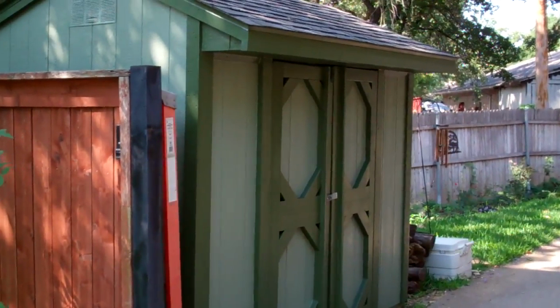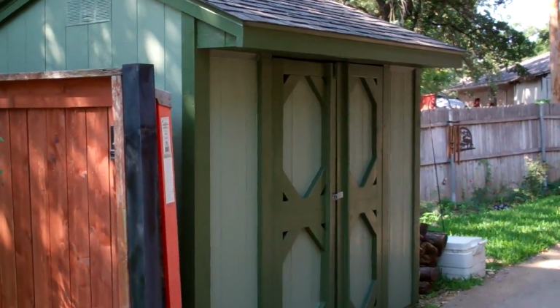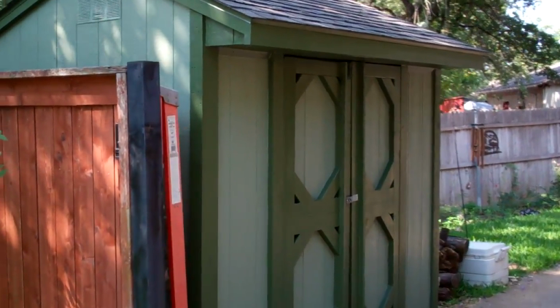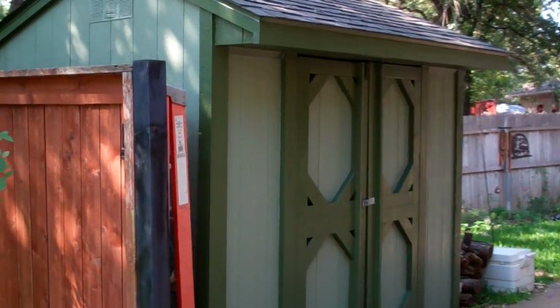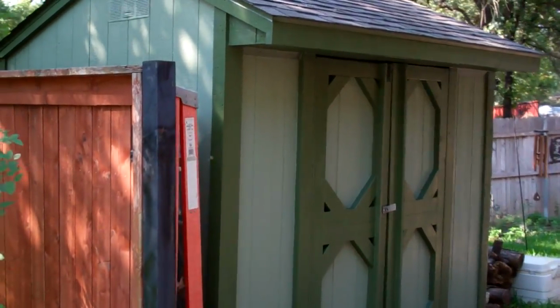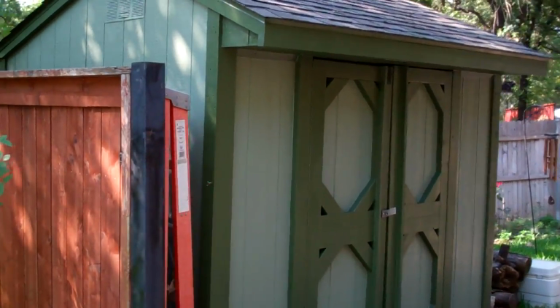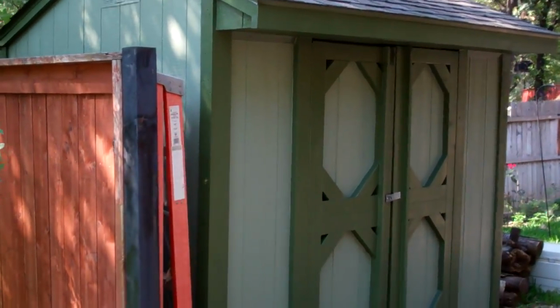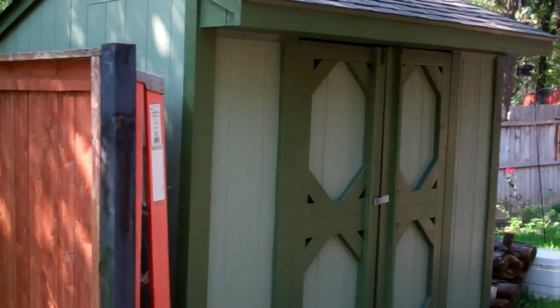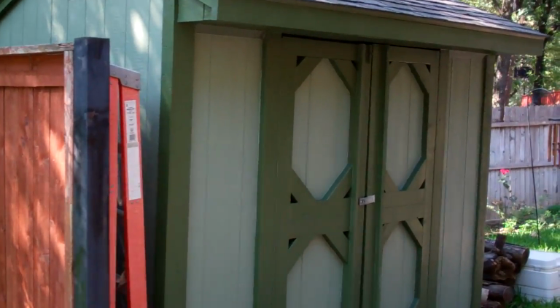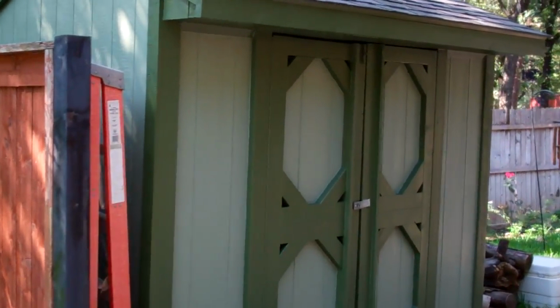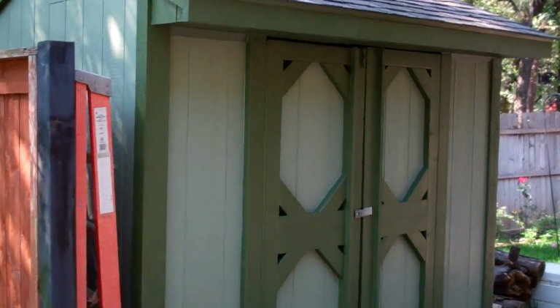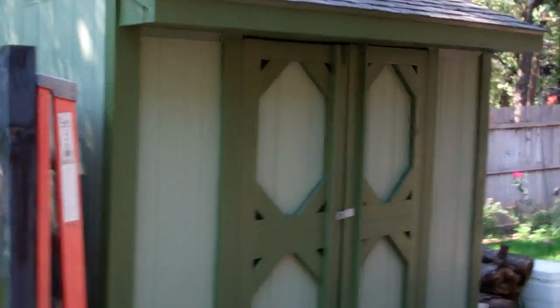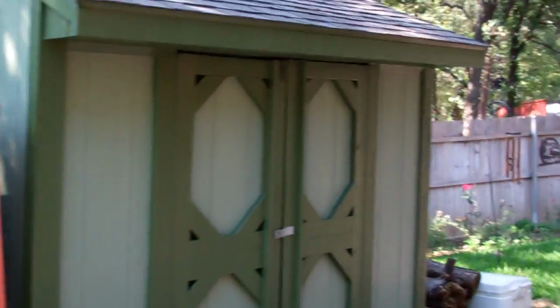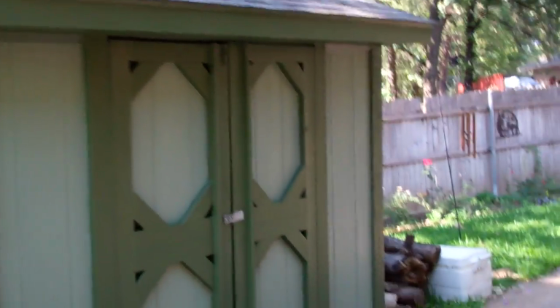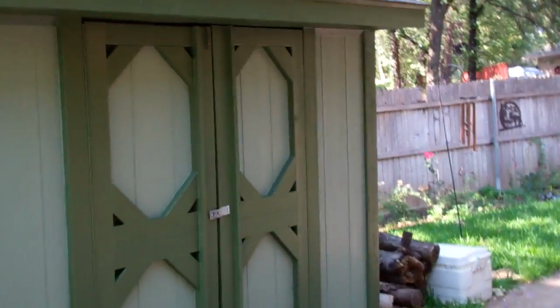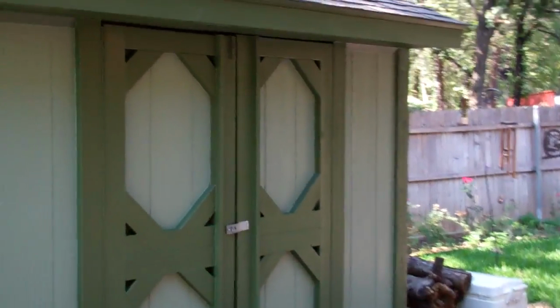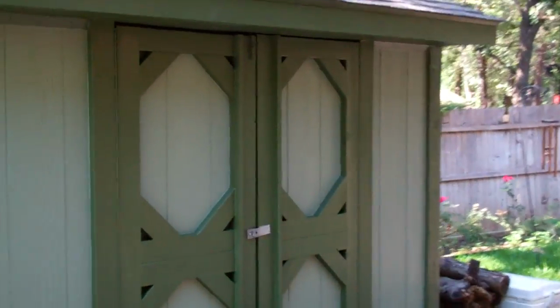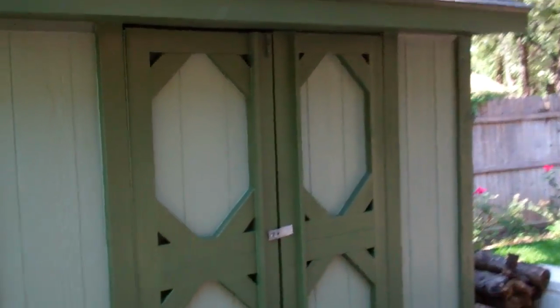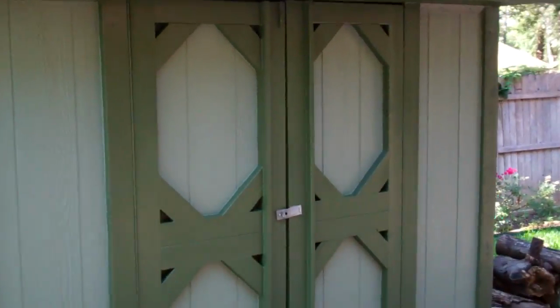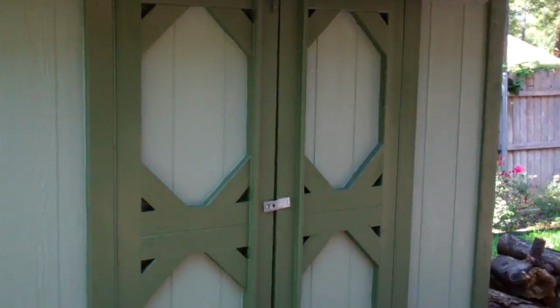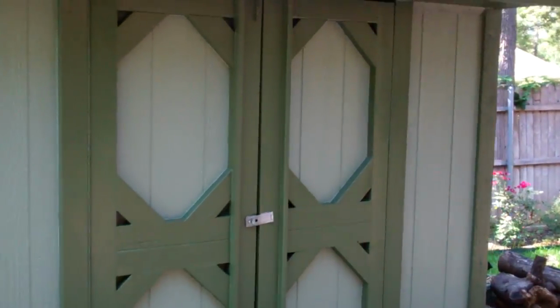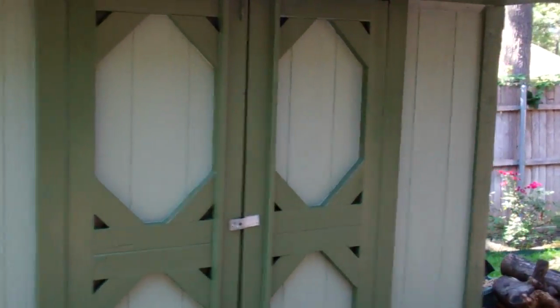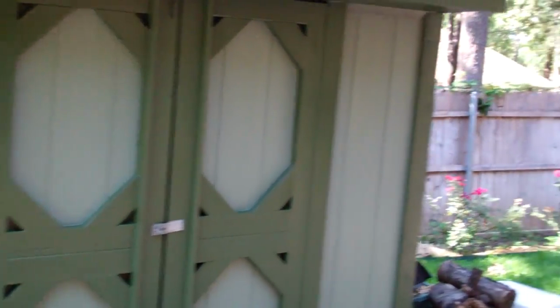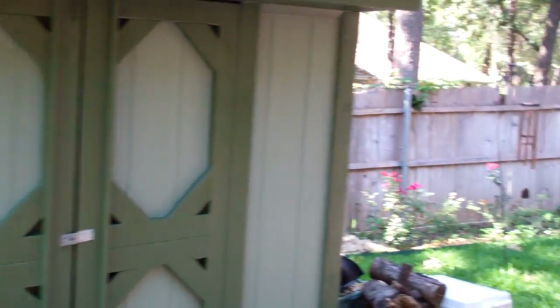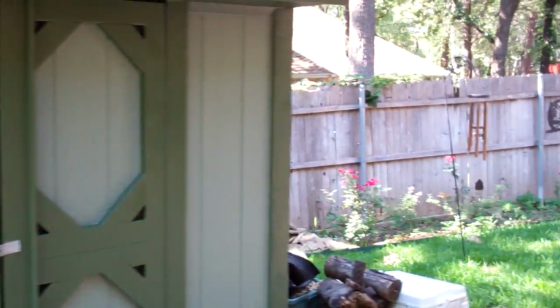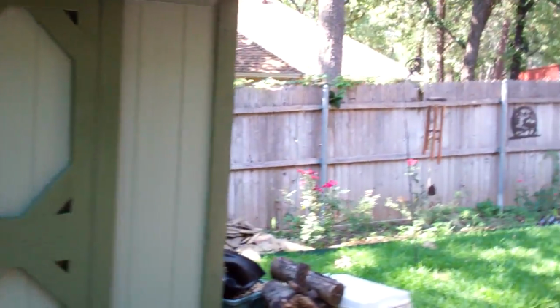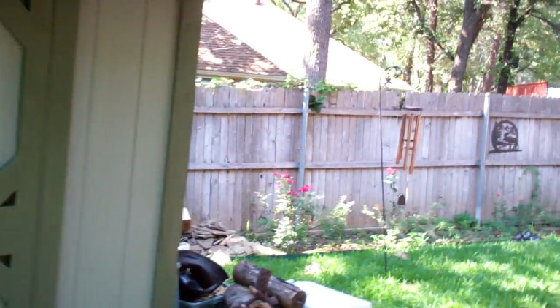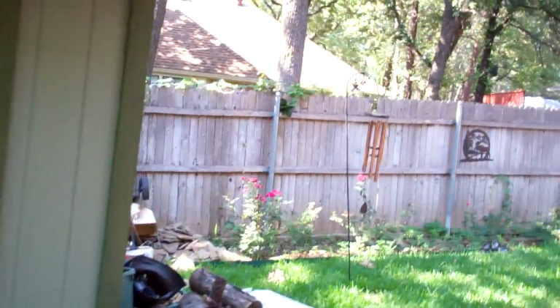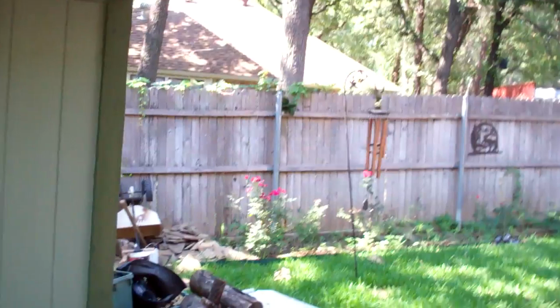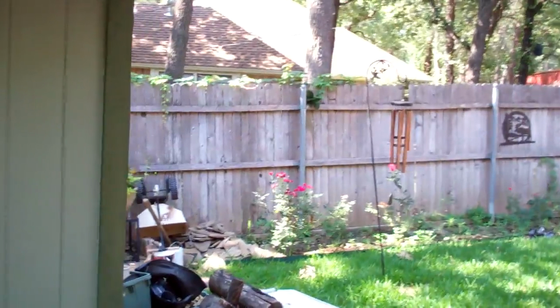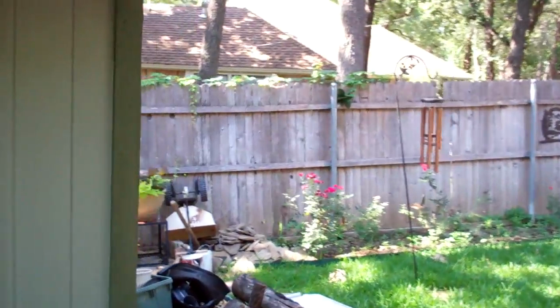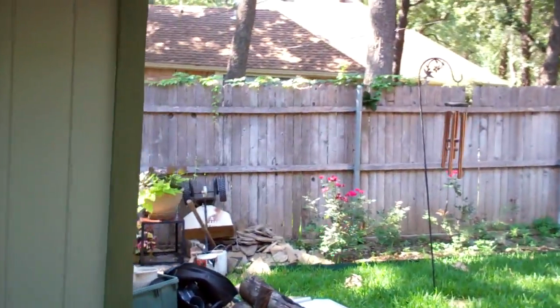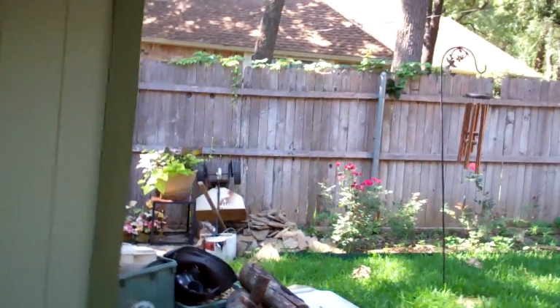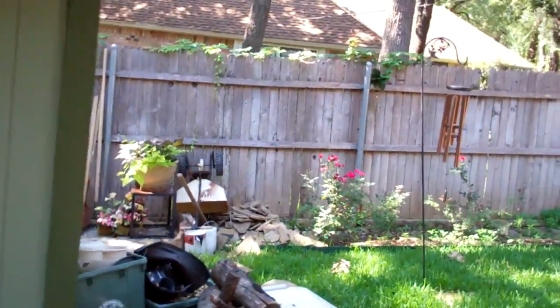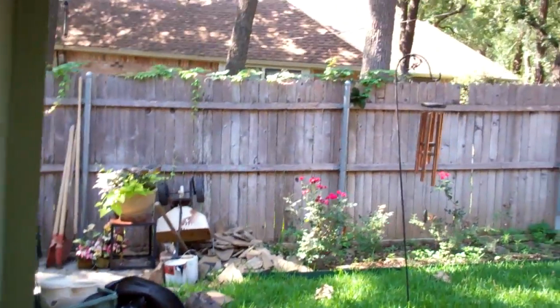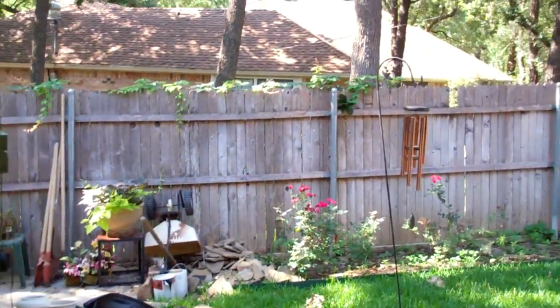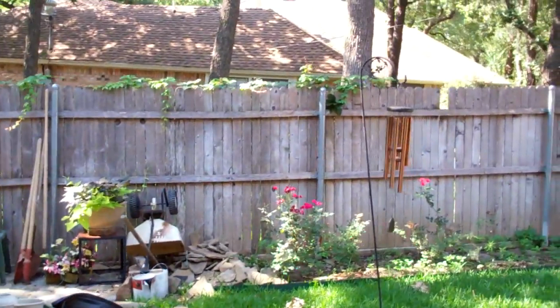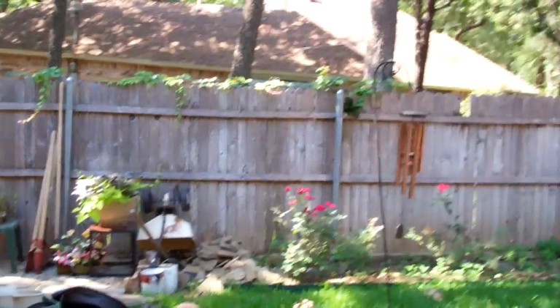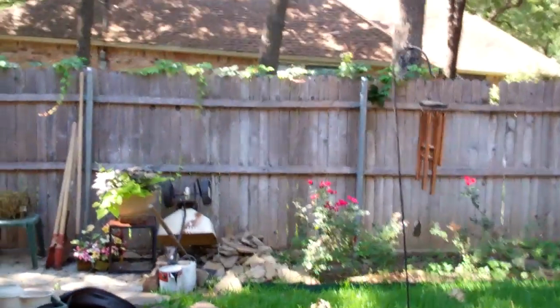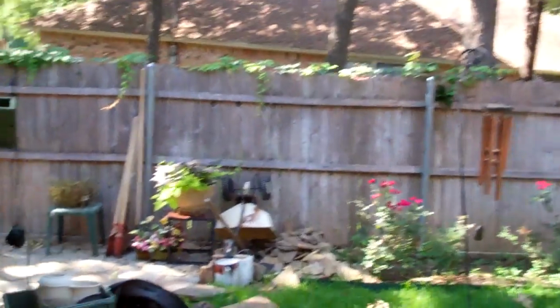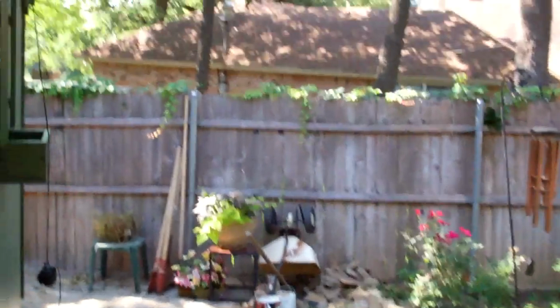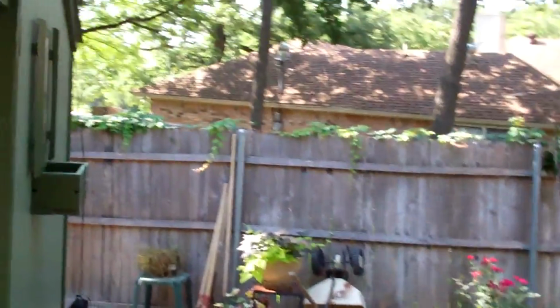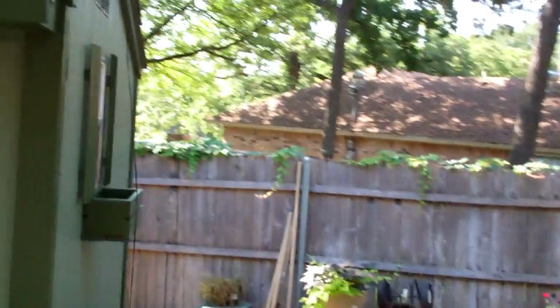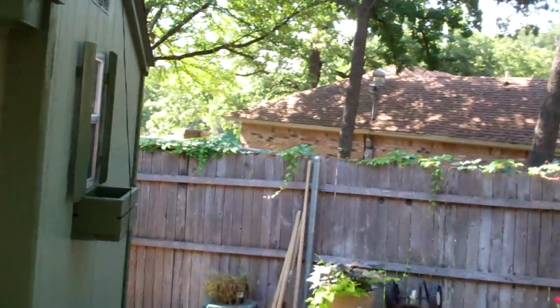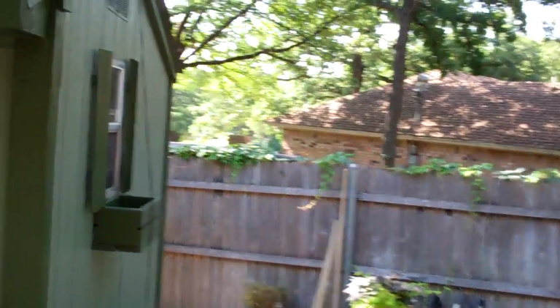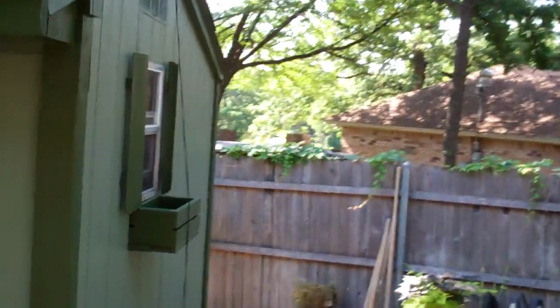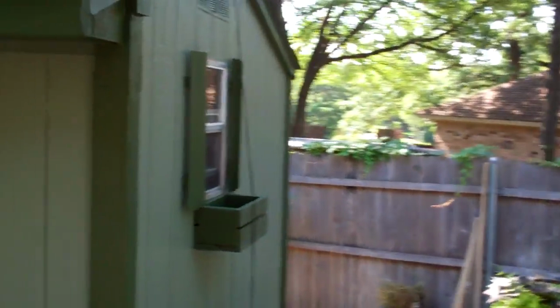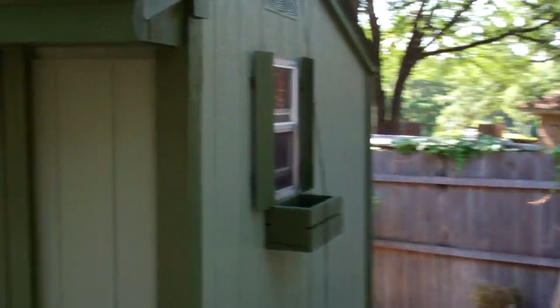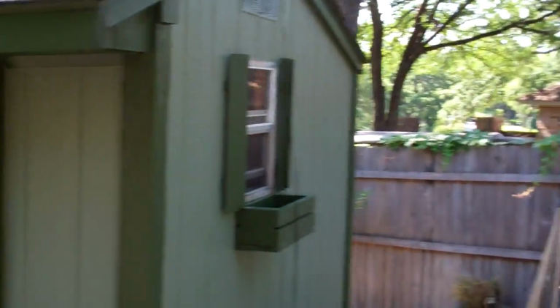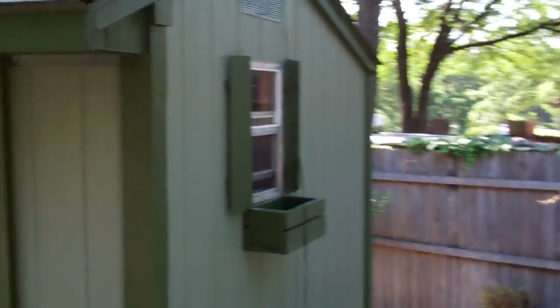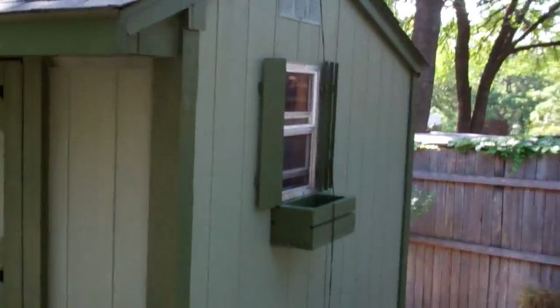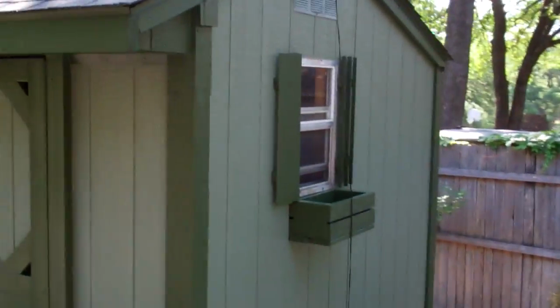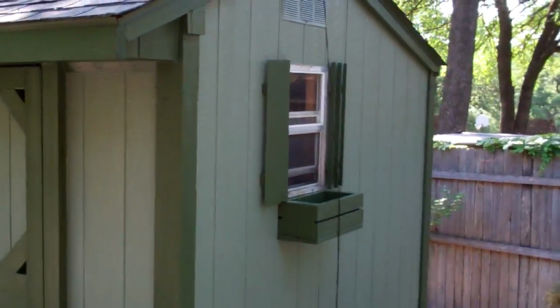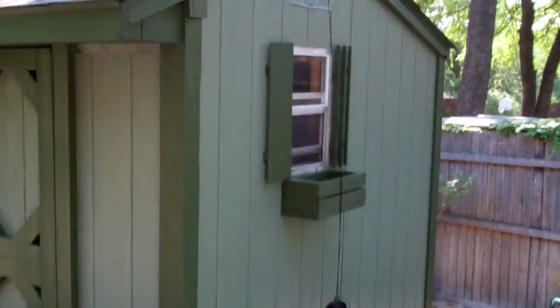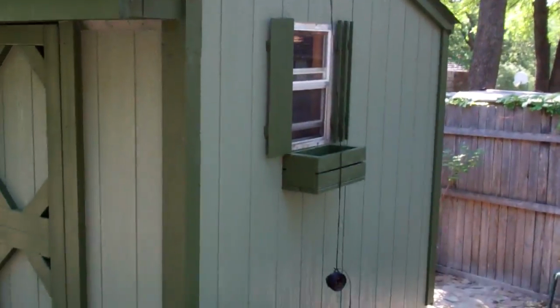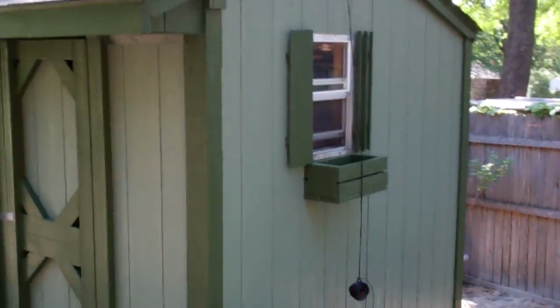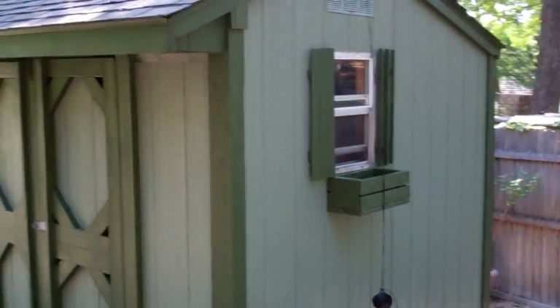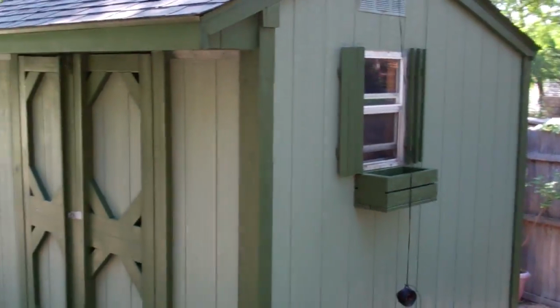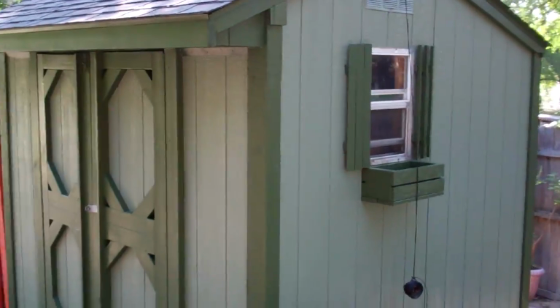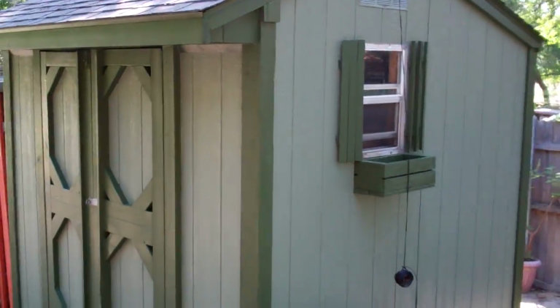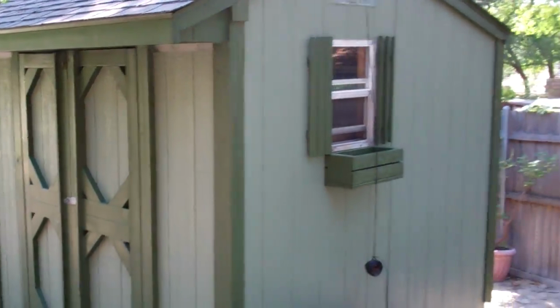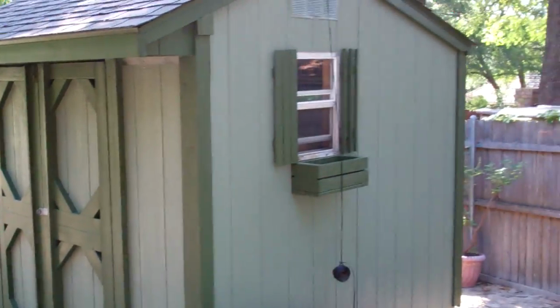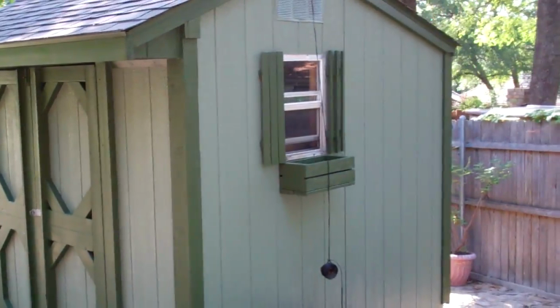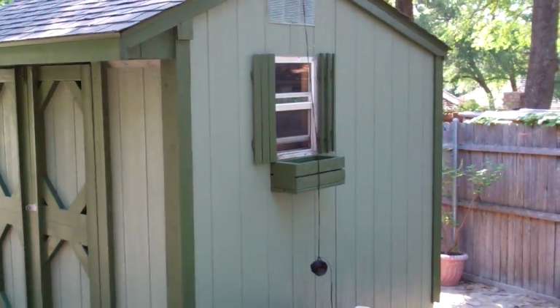This is a shed. Once again the detail — the two colors really really make it pop.